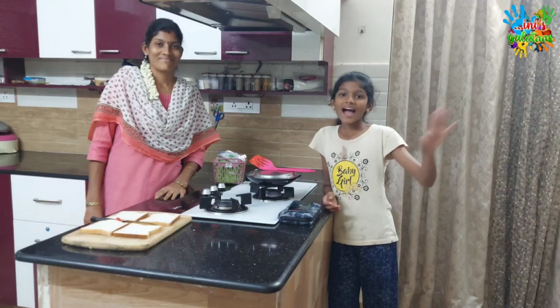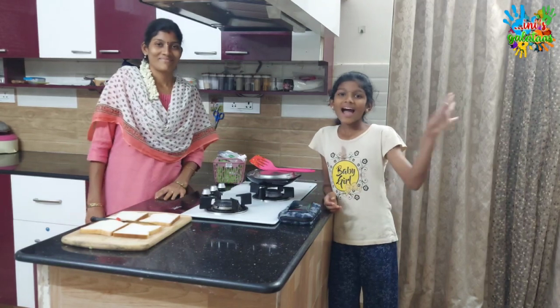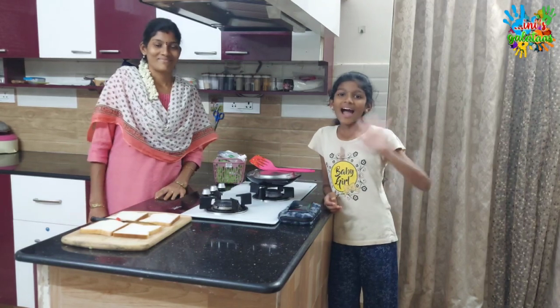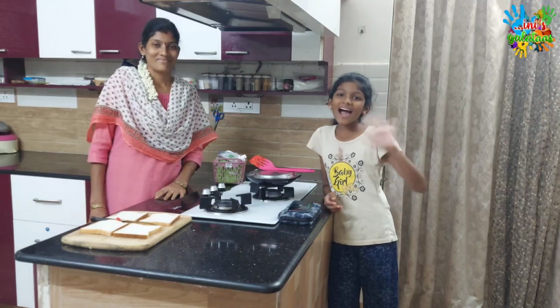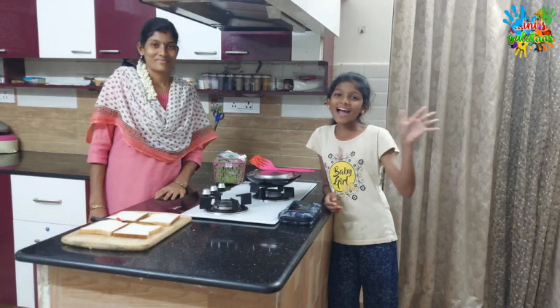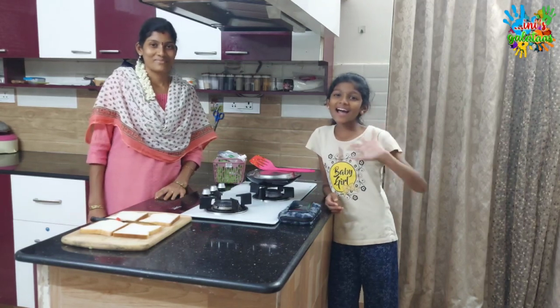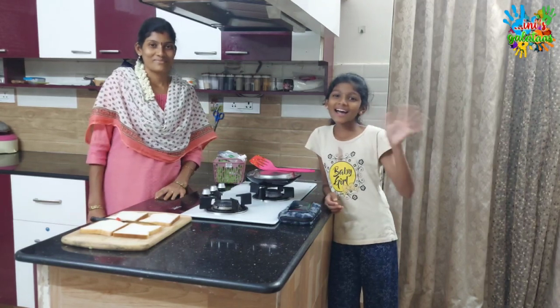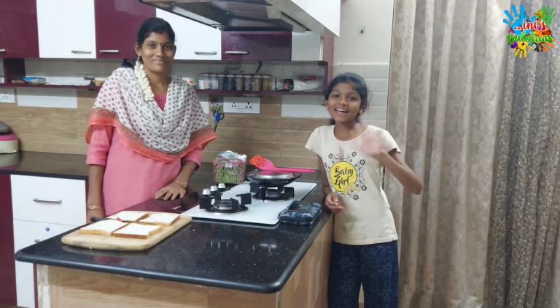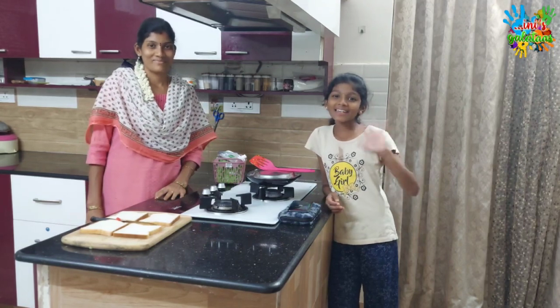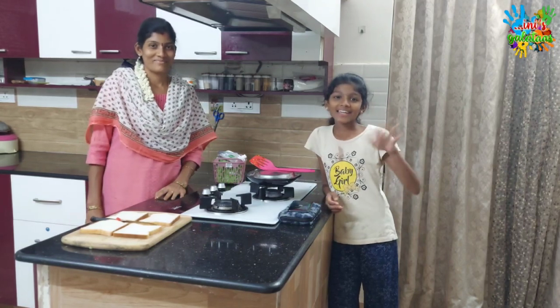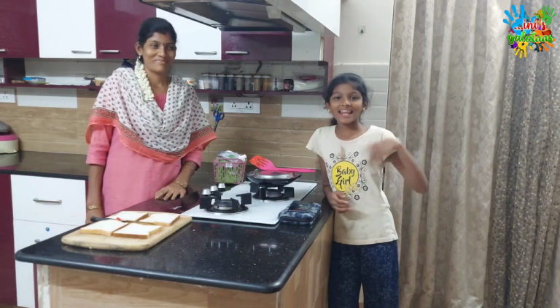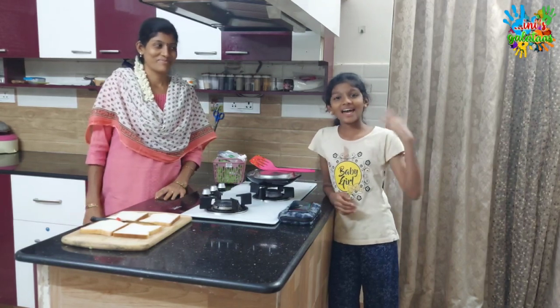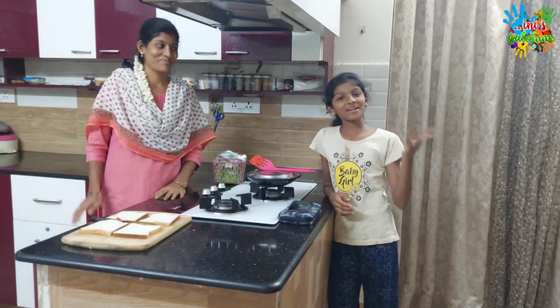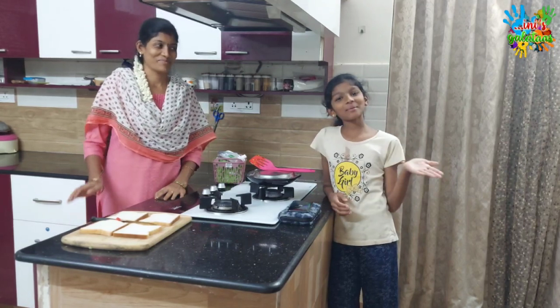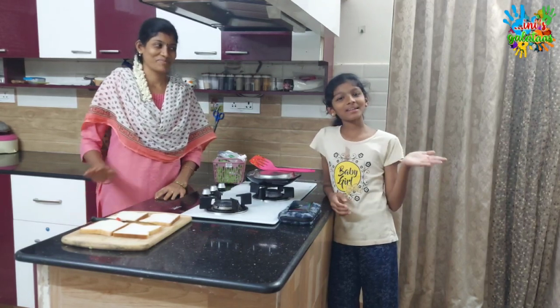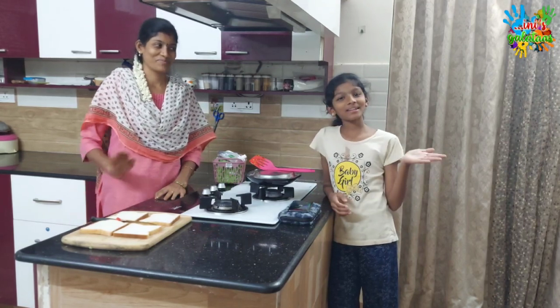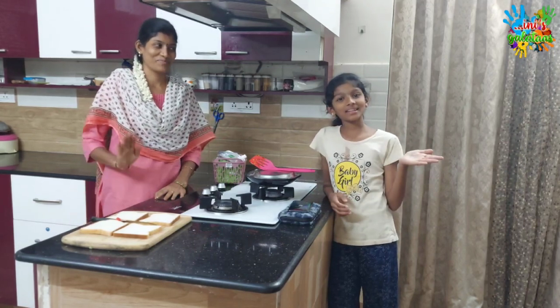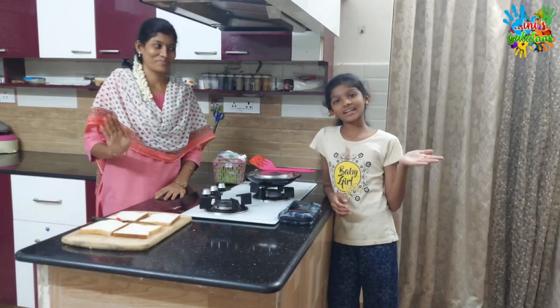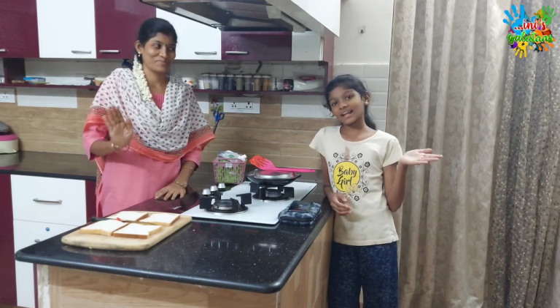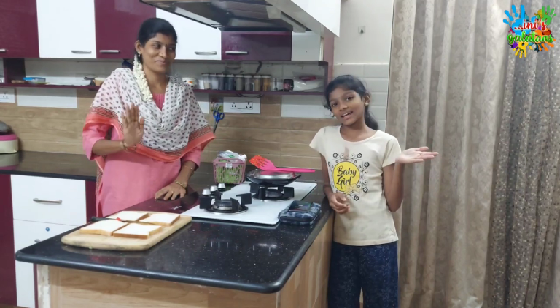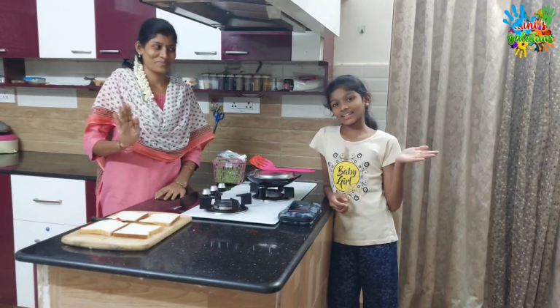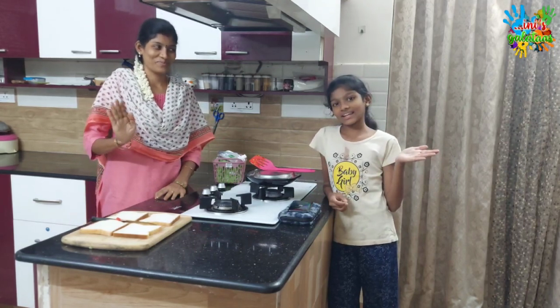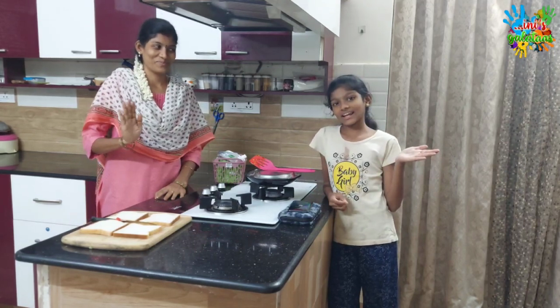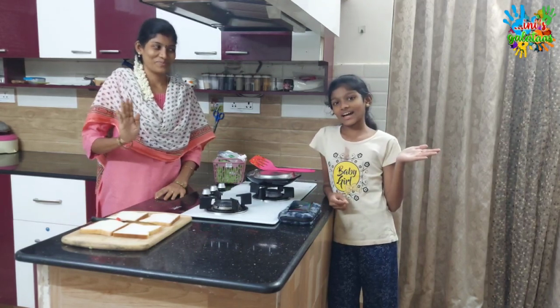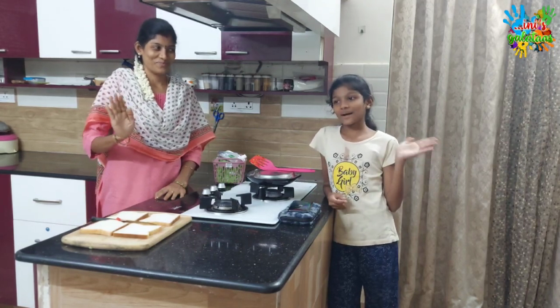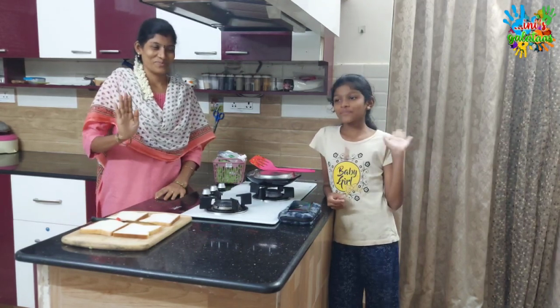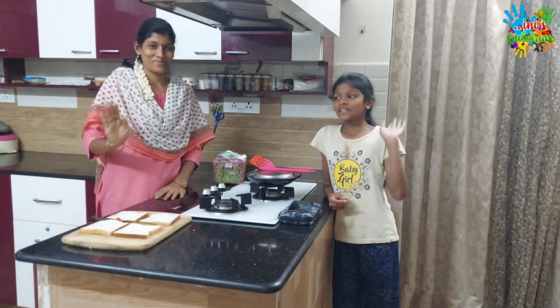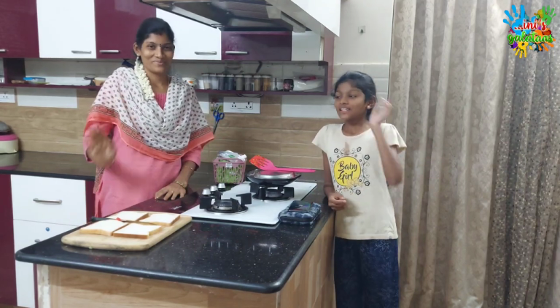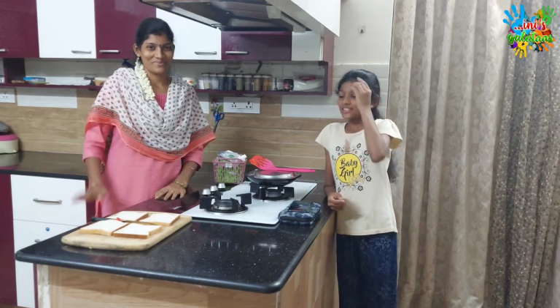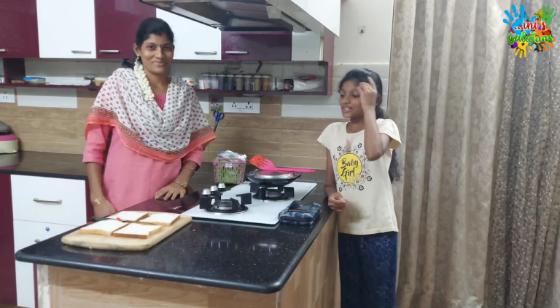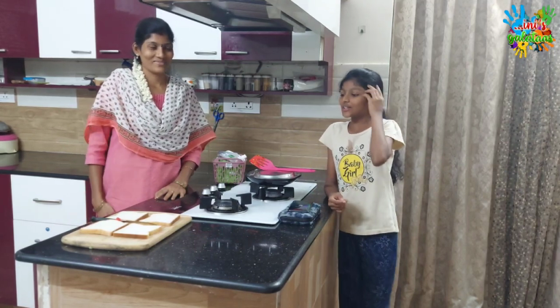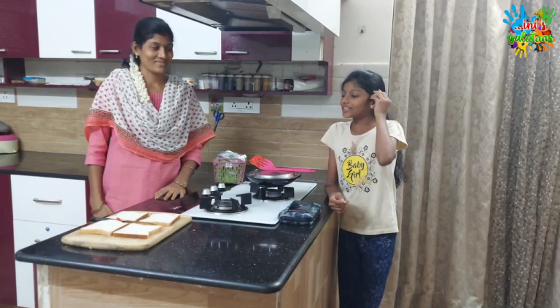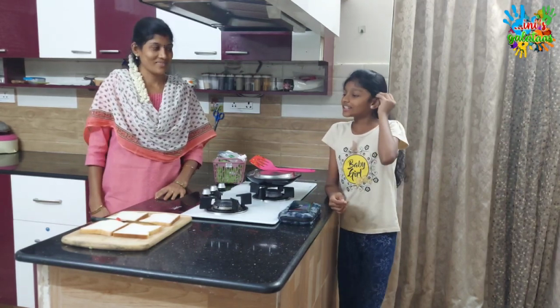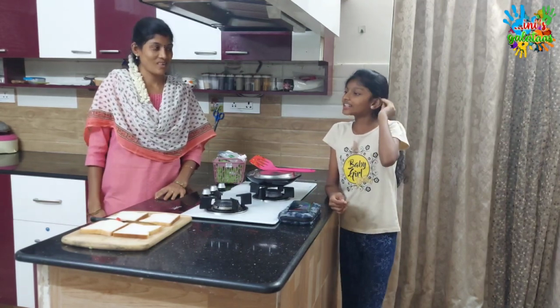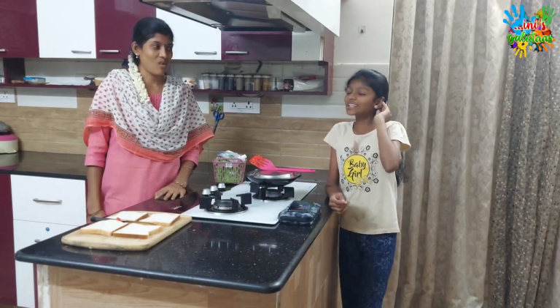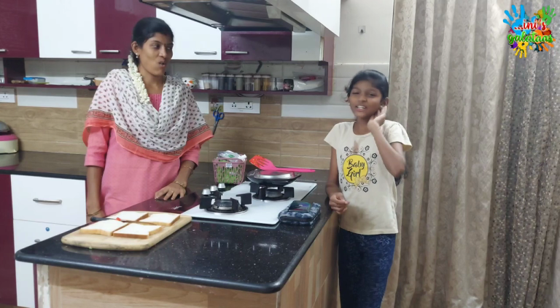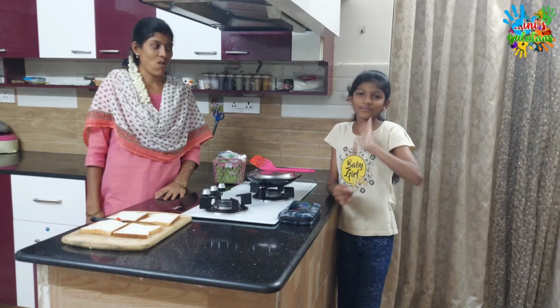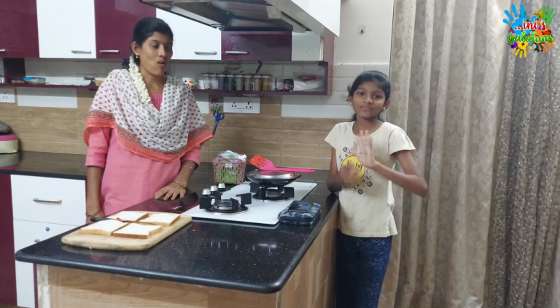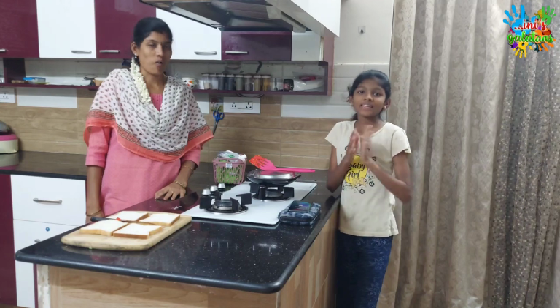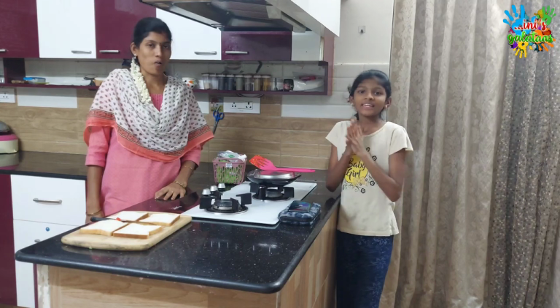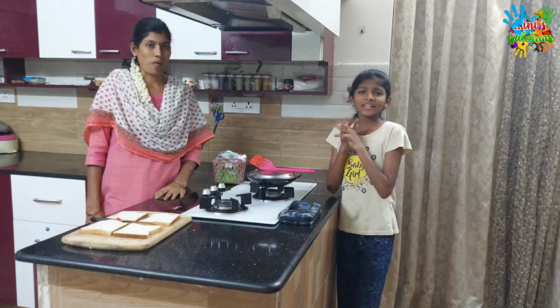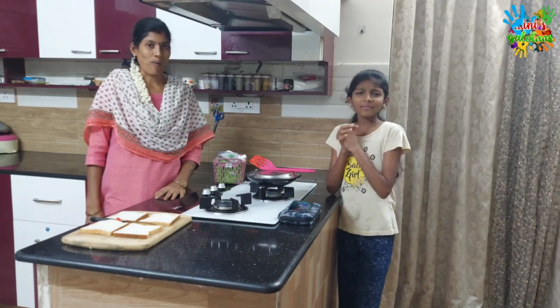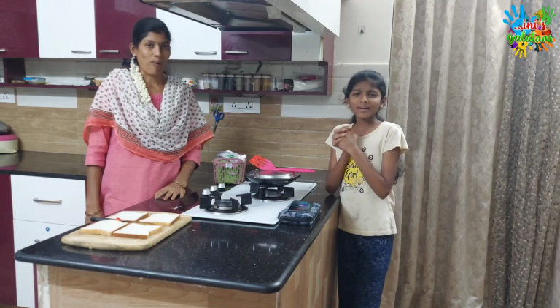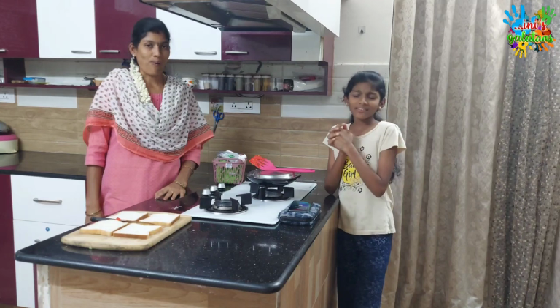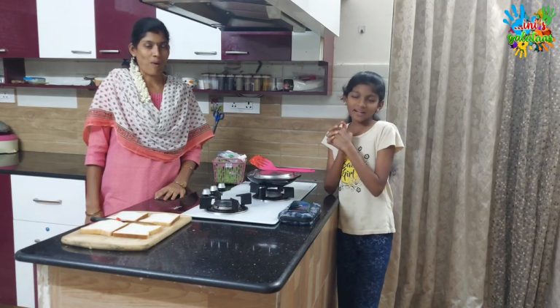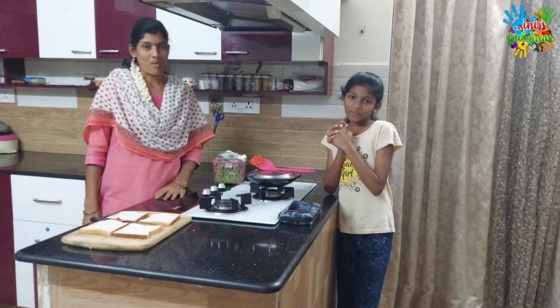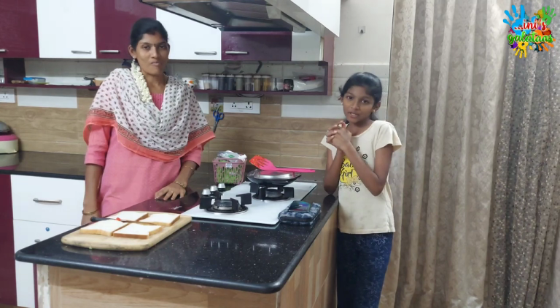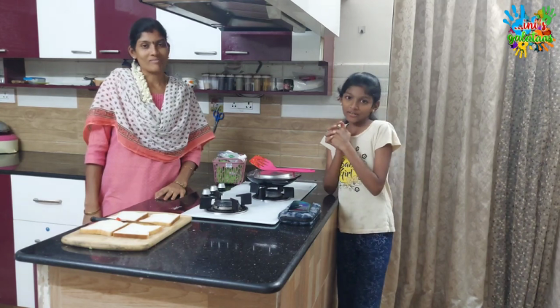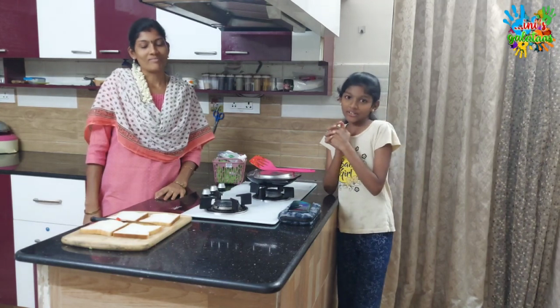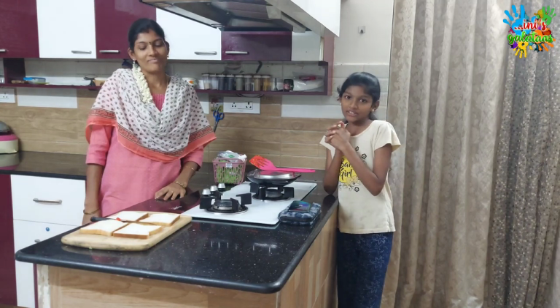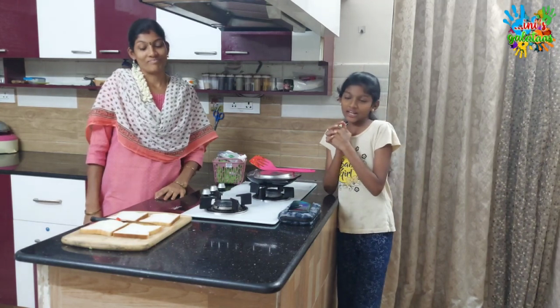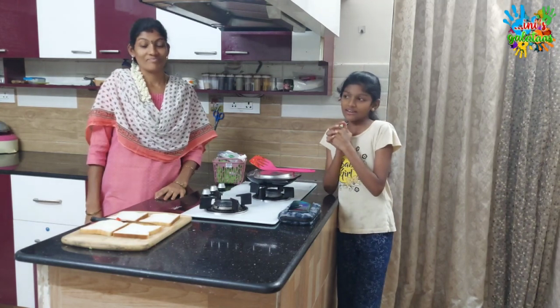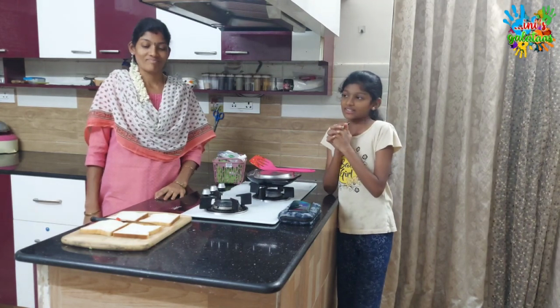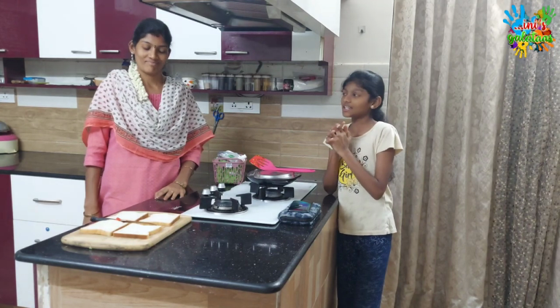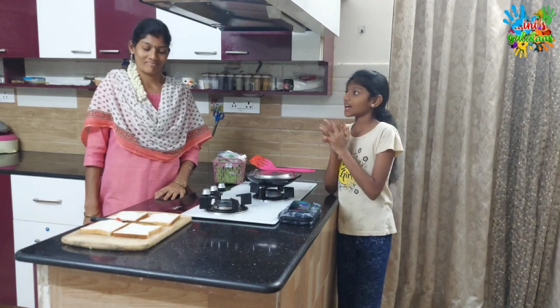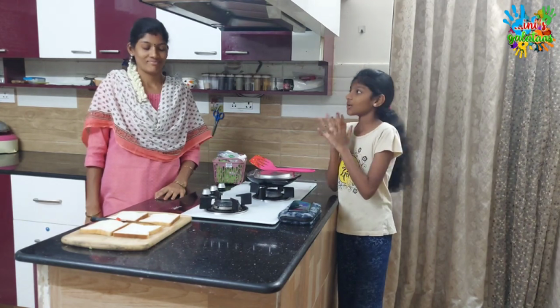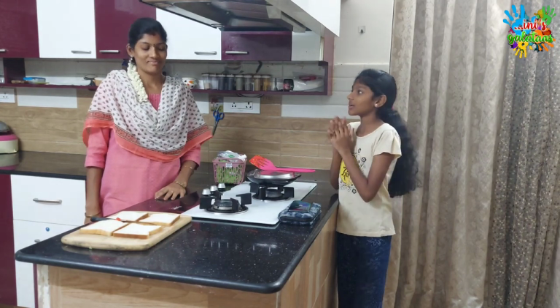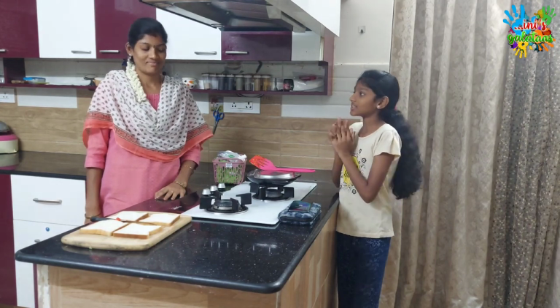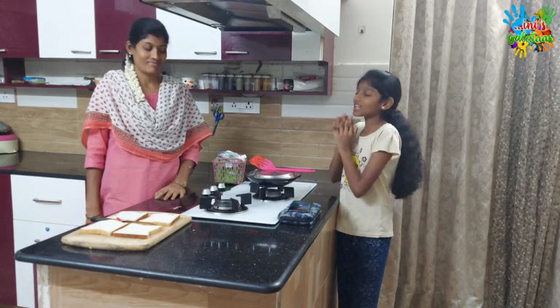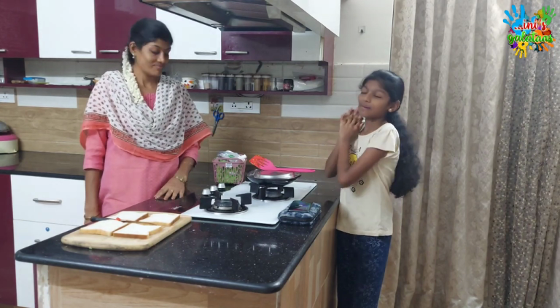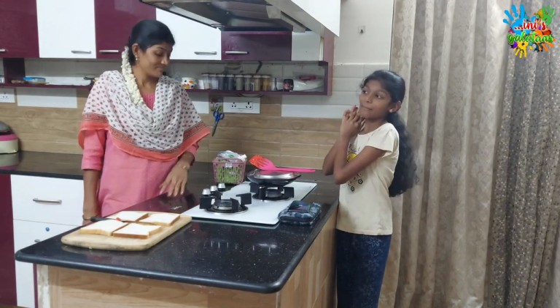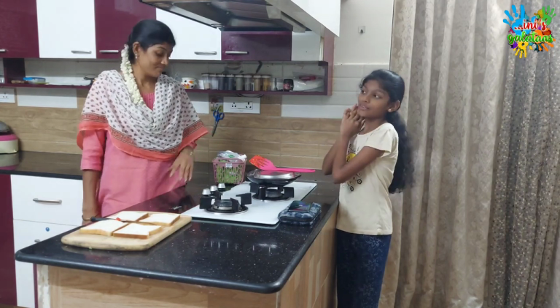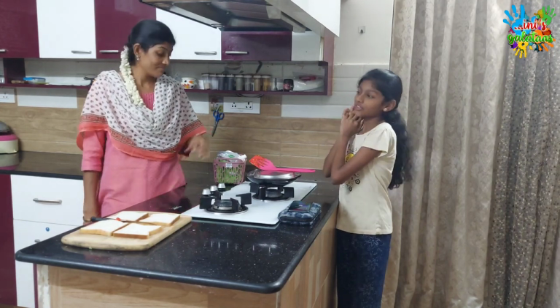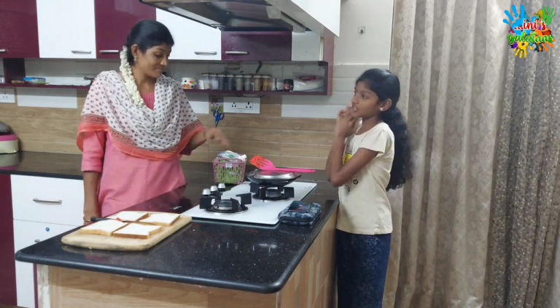Hi! How are you doing? So, let's get started. In this video, you can join the mummies too.